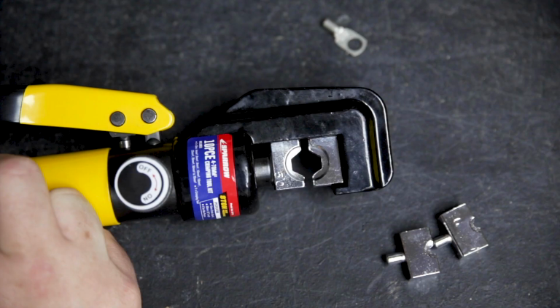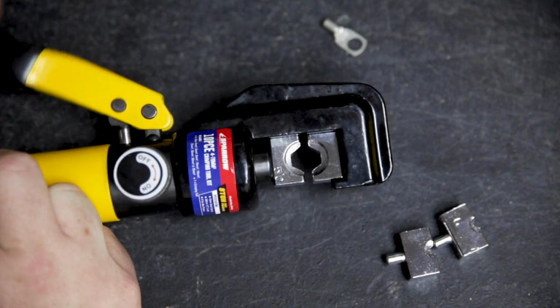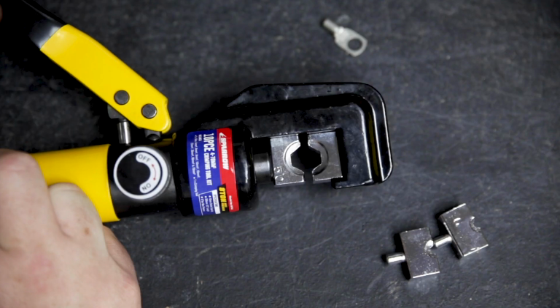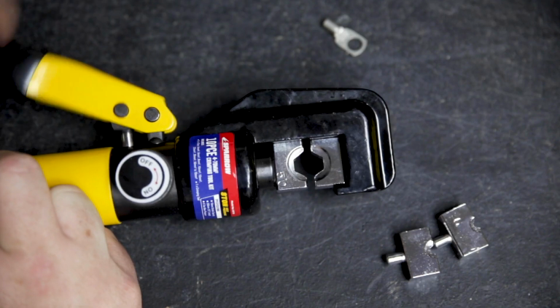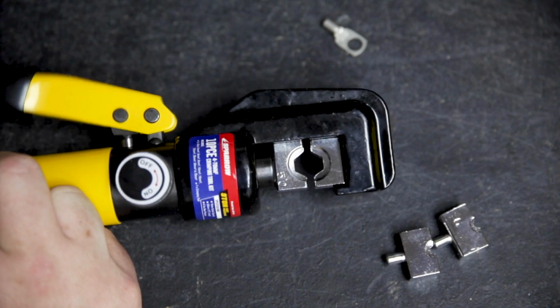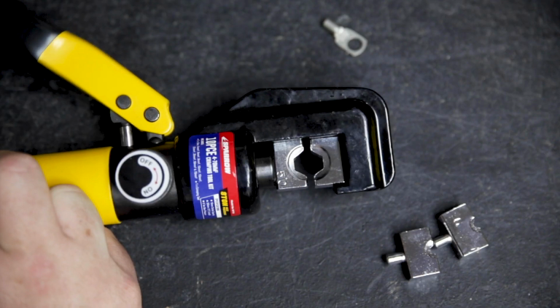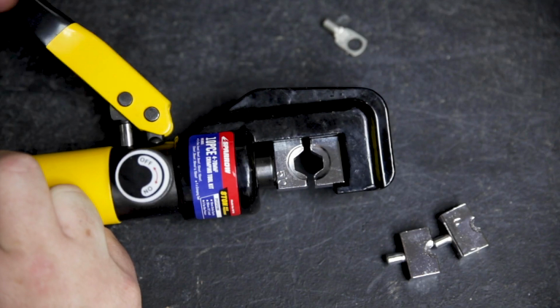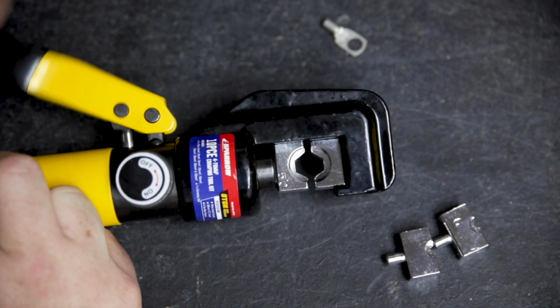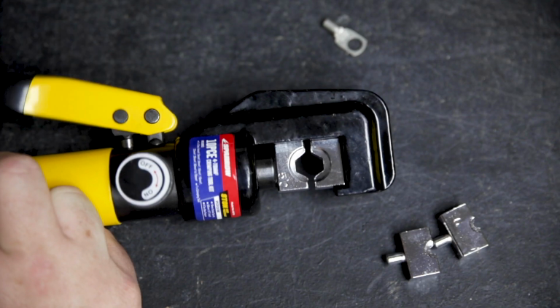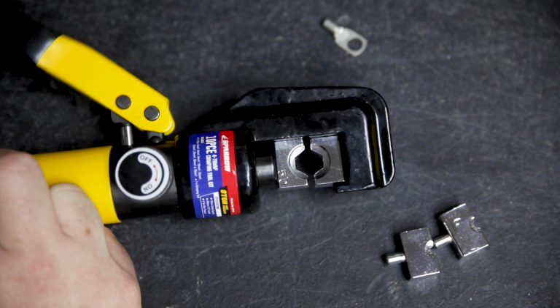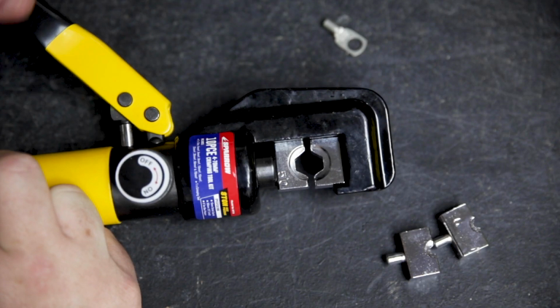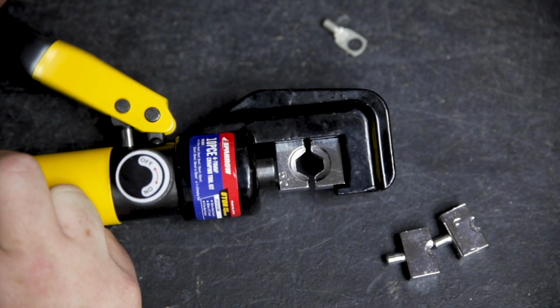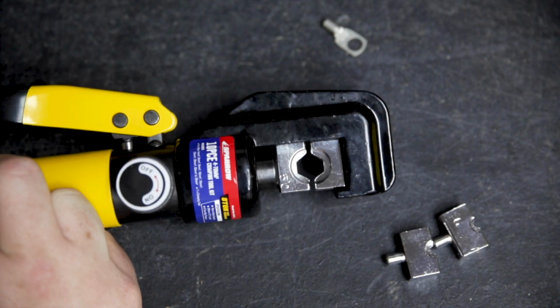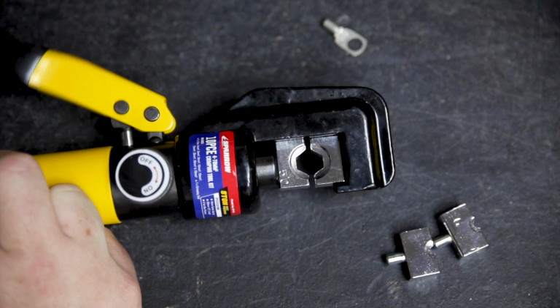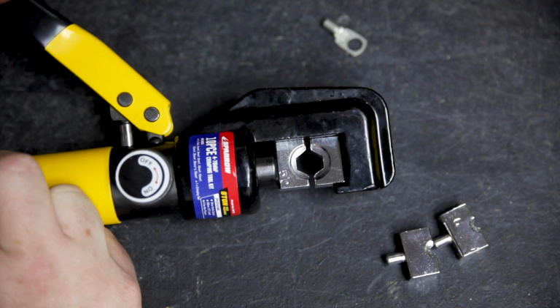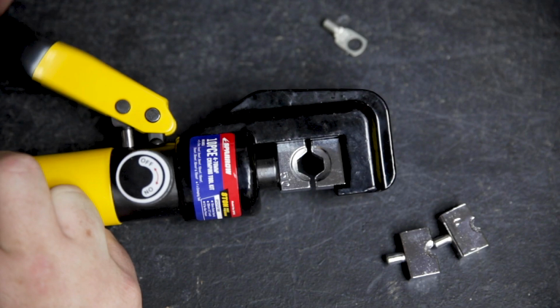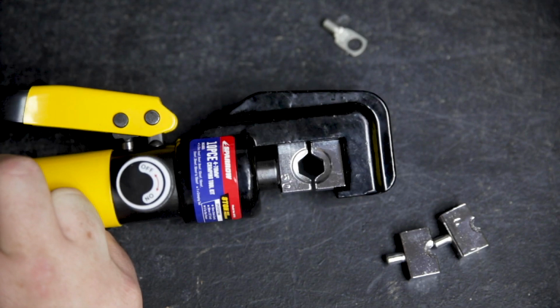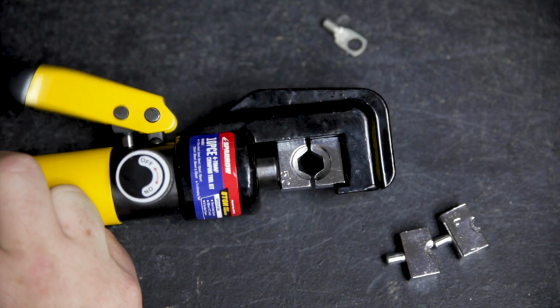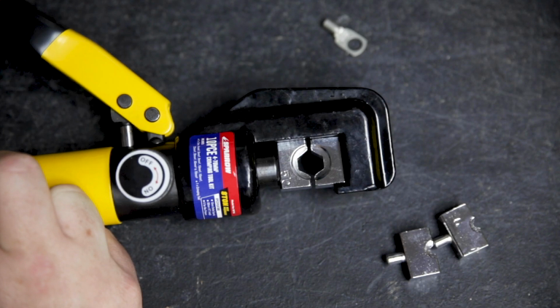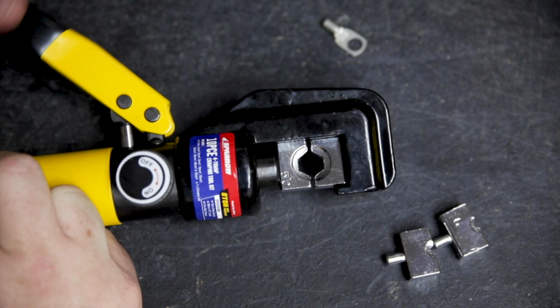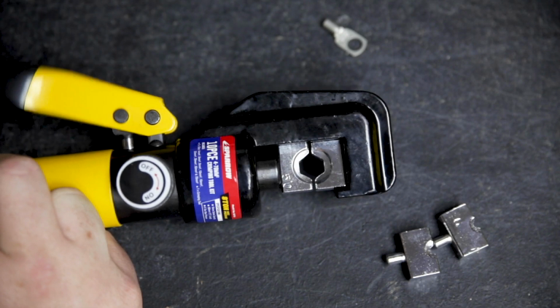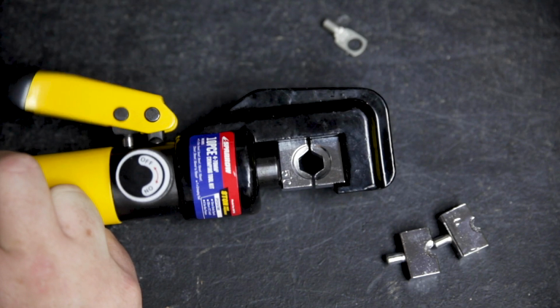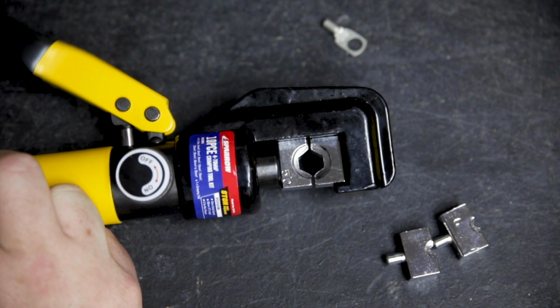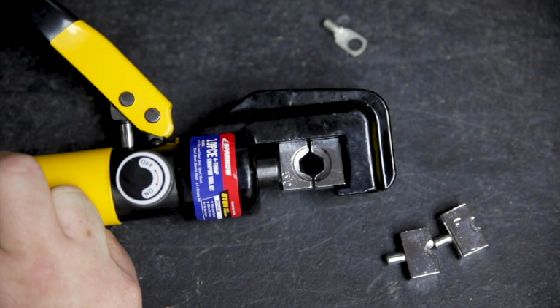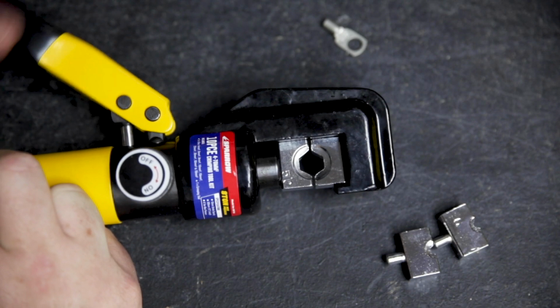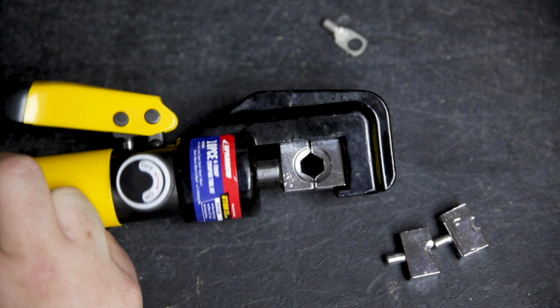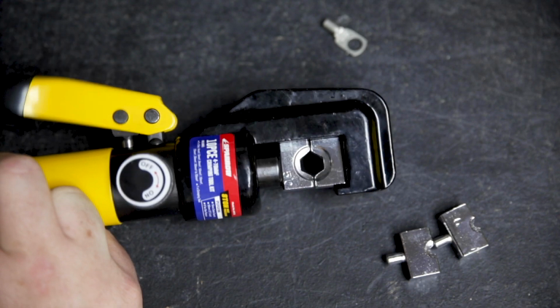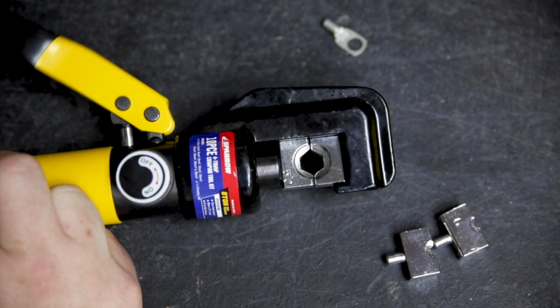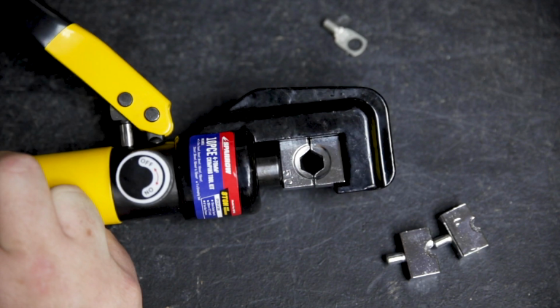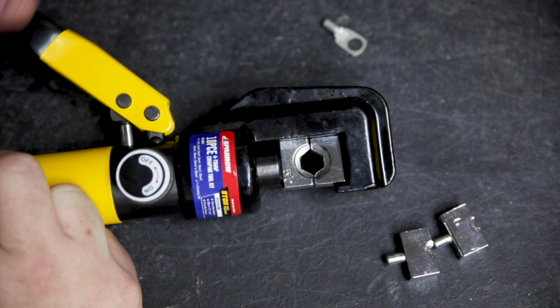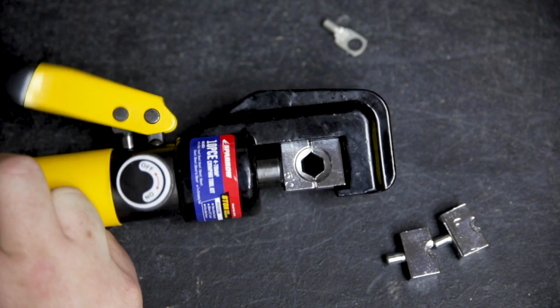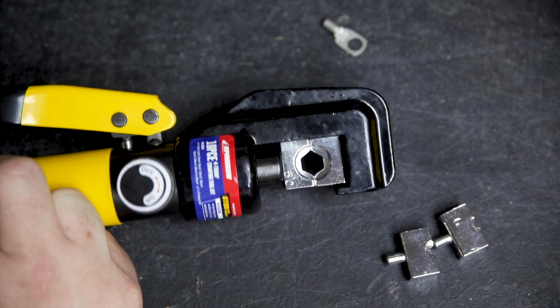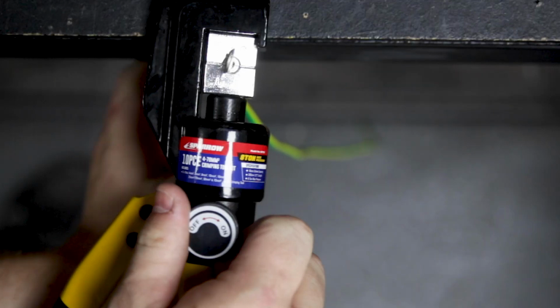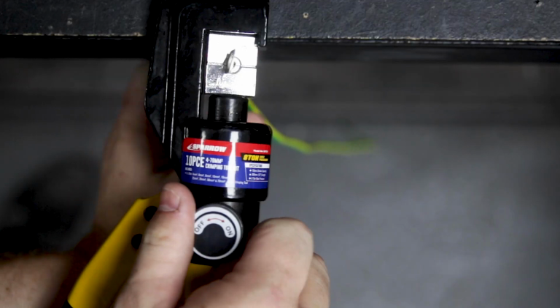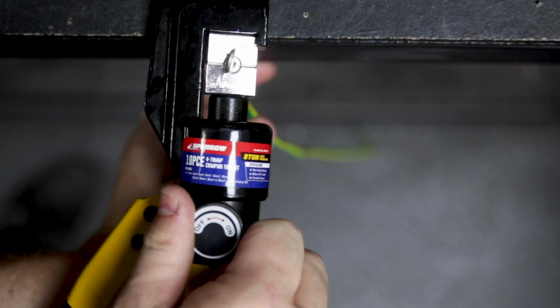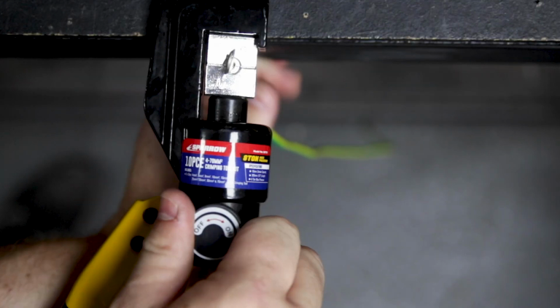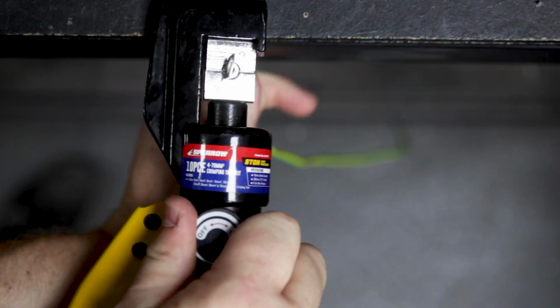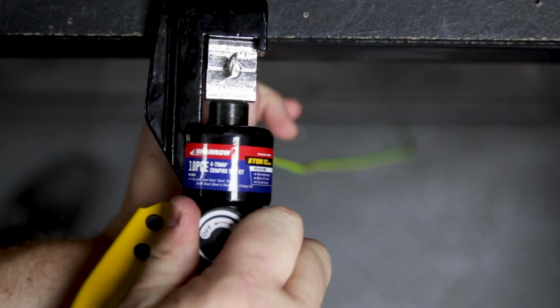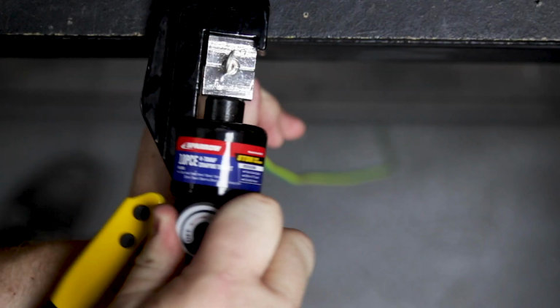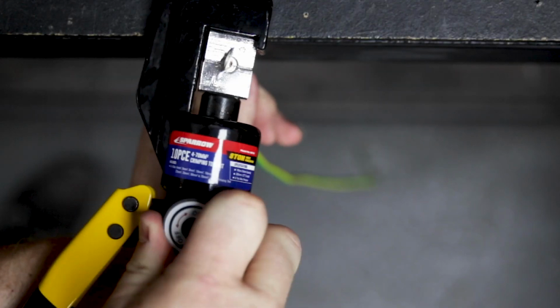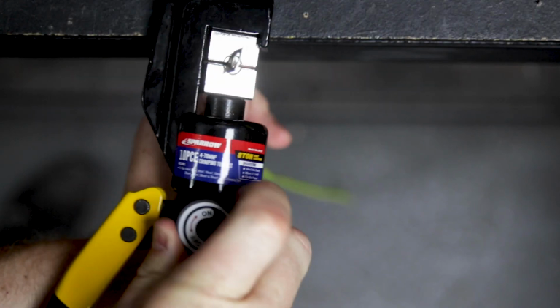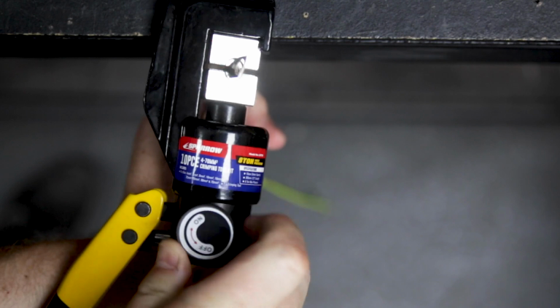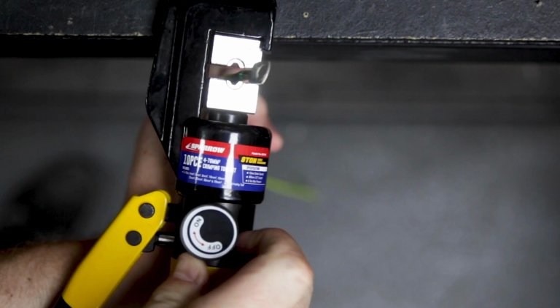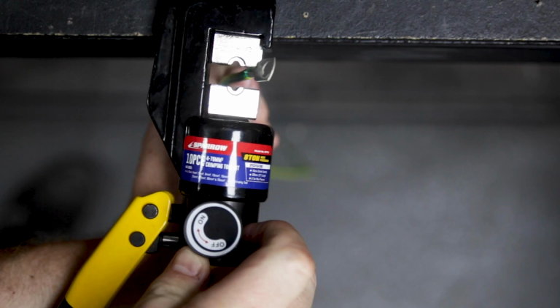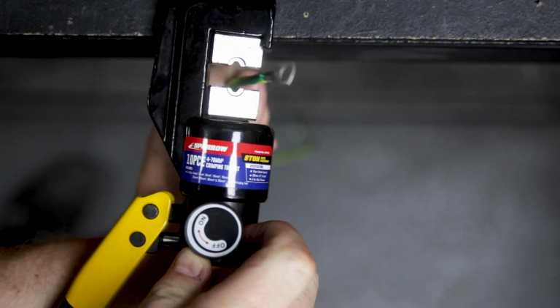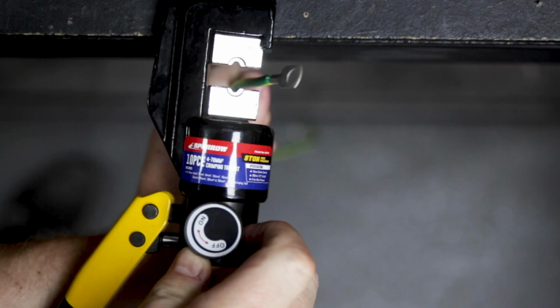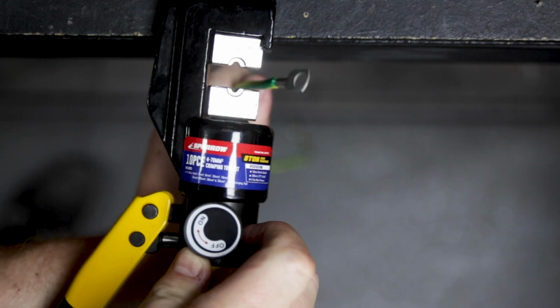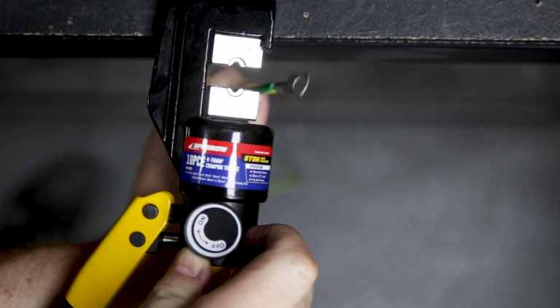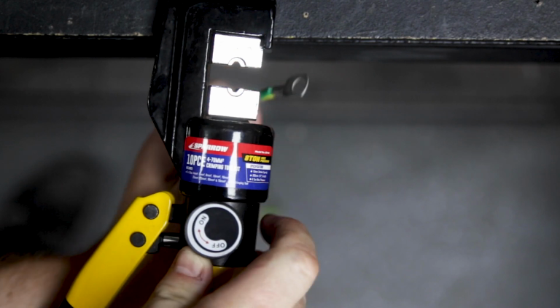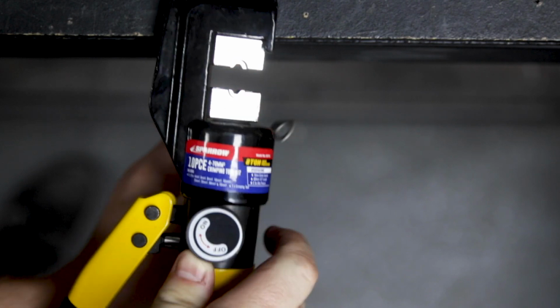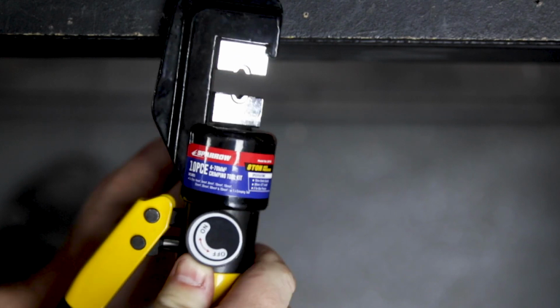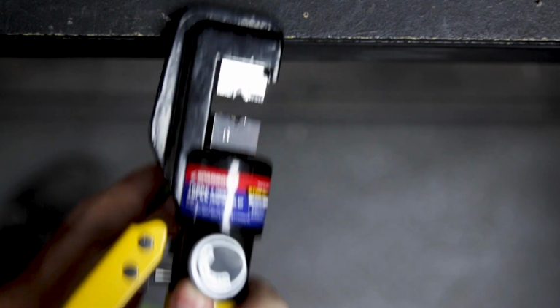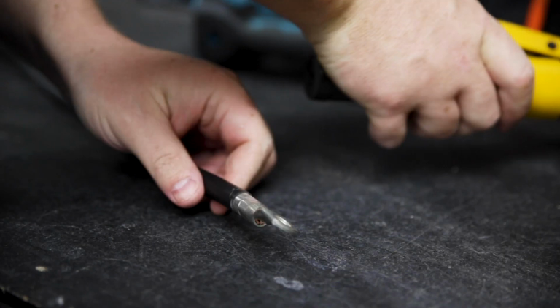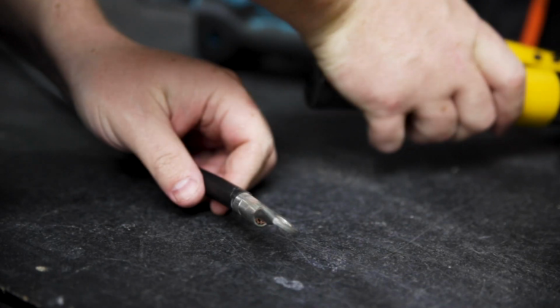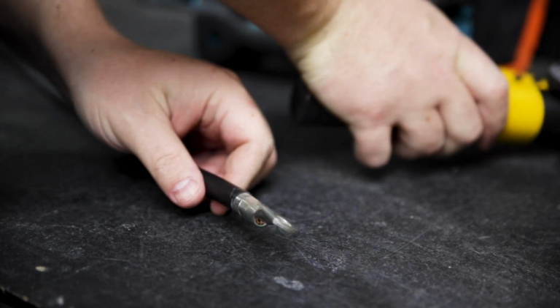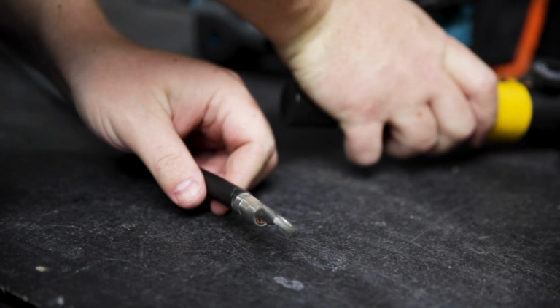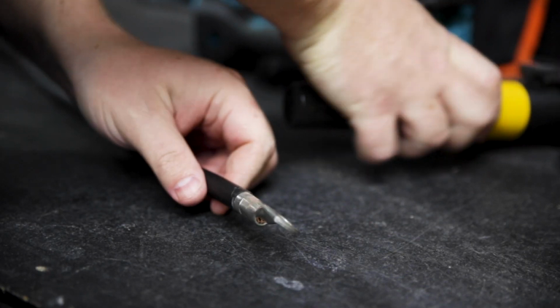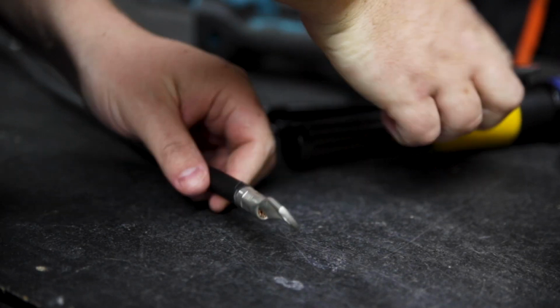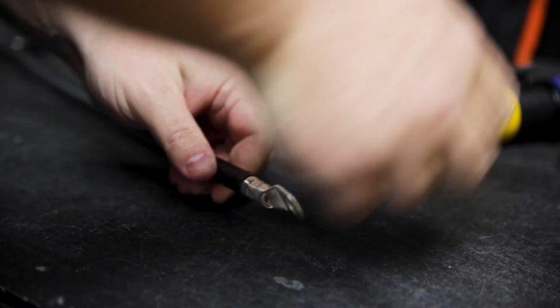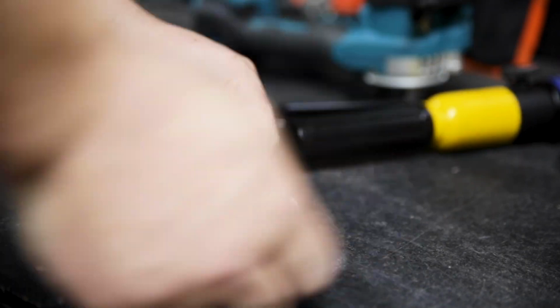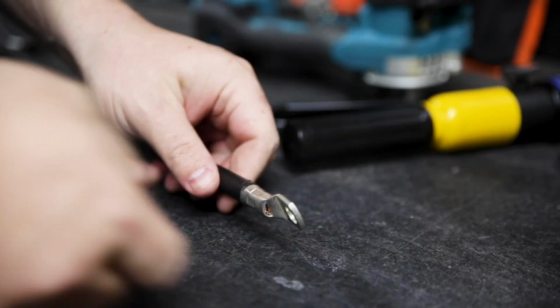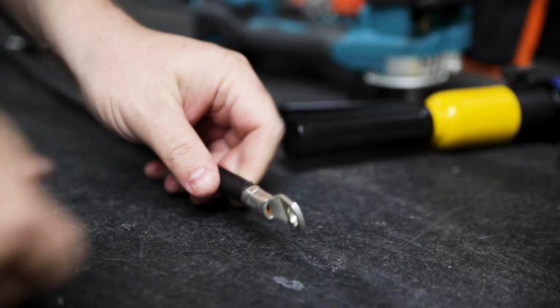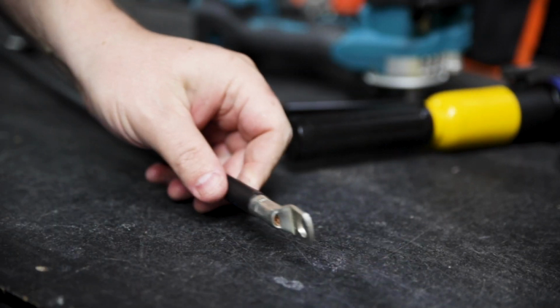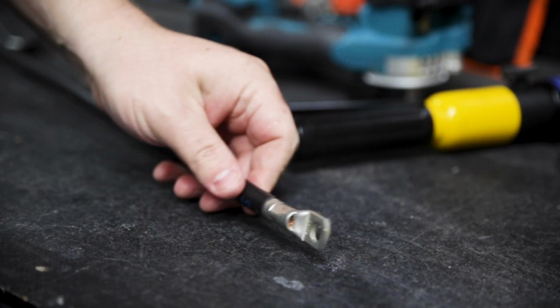The Sparrow Hydraulic Crimper is a compact time saver. With eight tonnes of pressure in the palm of your hand, it packs plenty of punch. It's going to give you connections that you can be proud of.